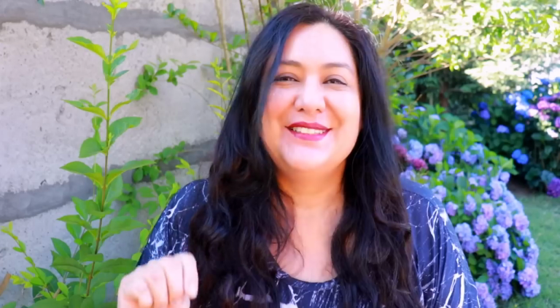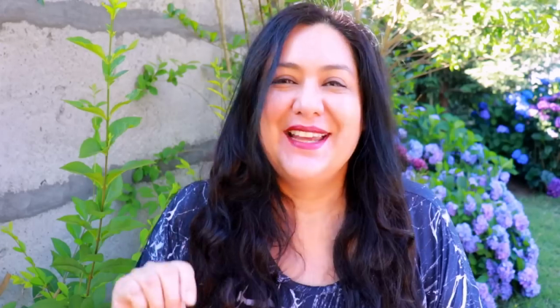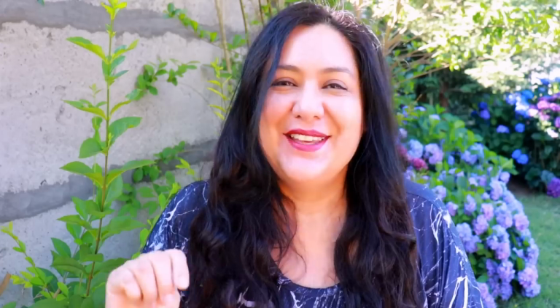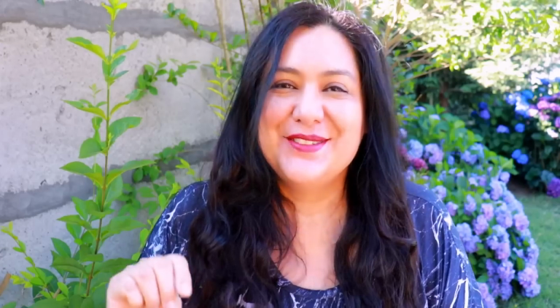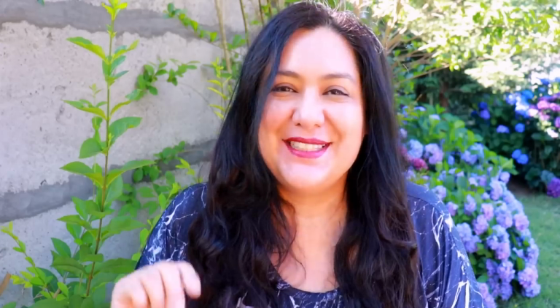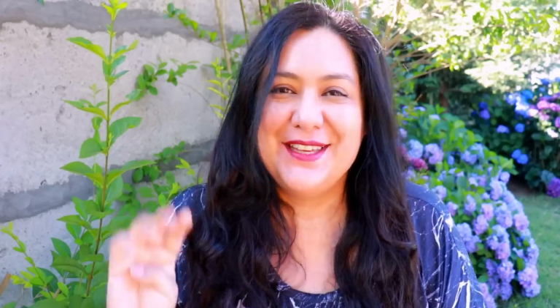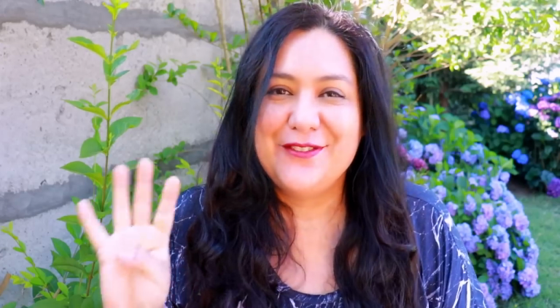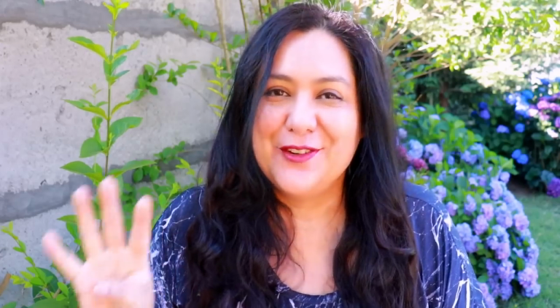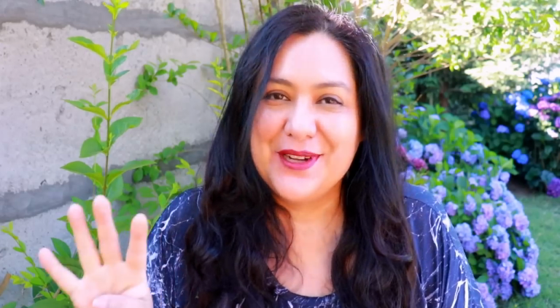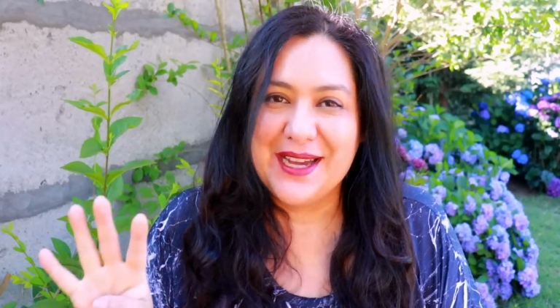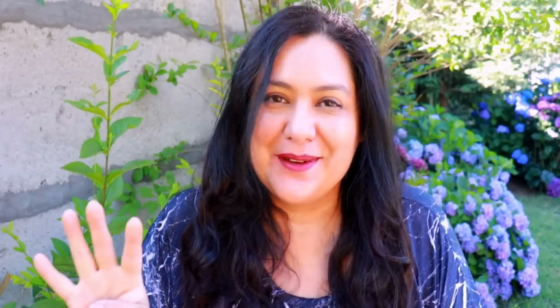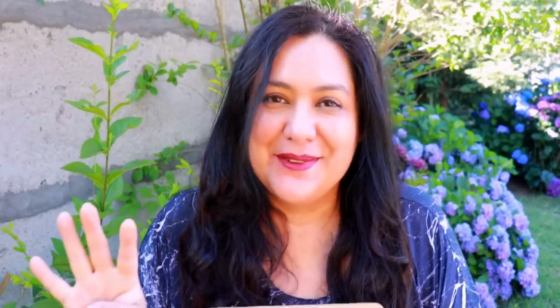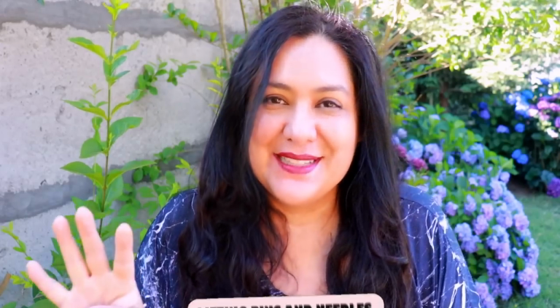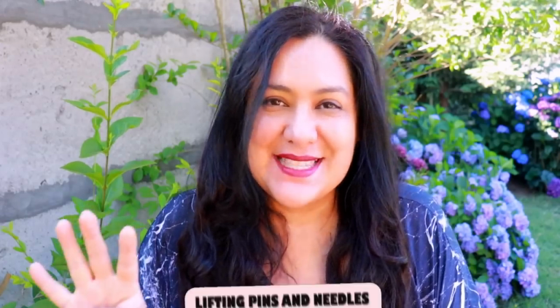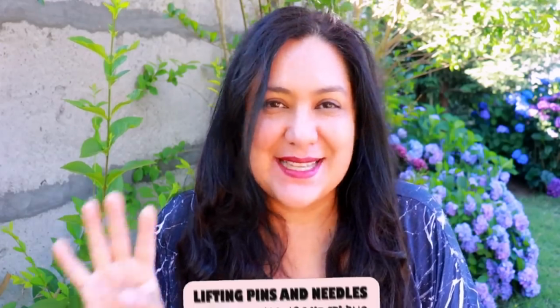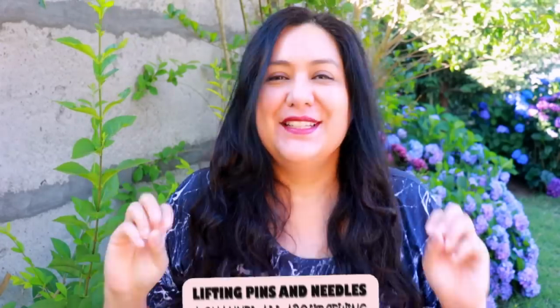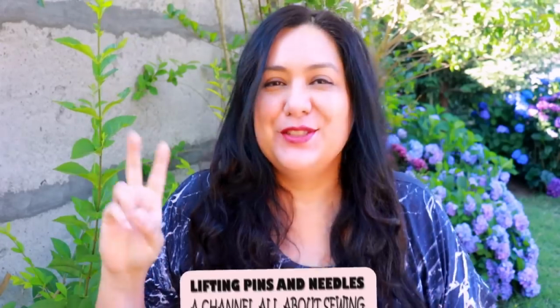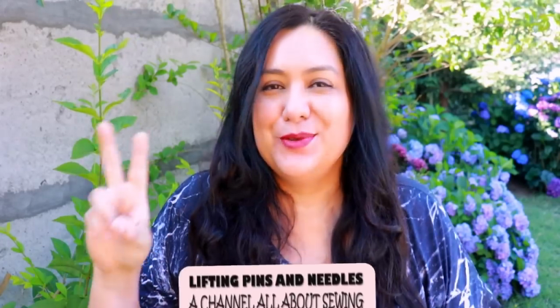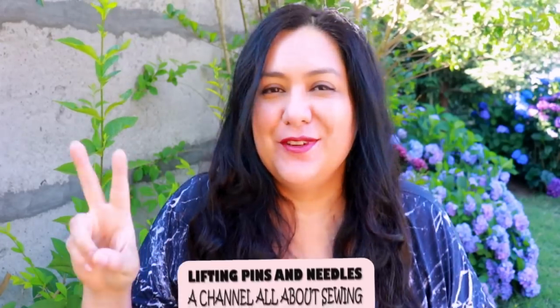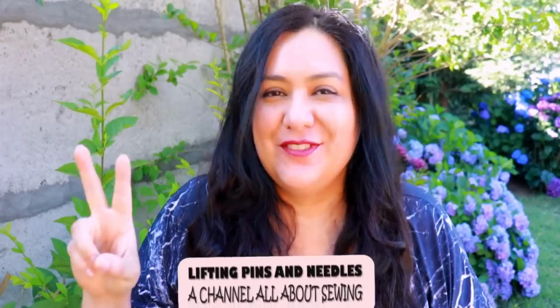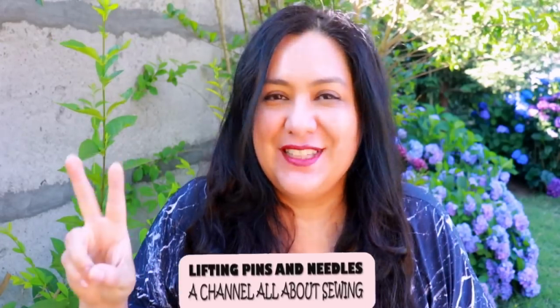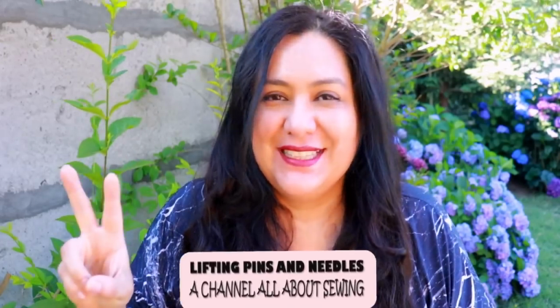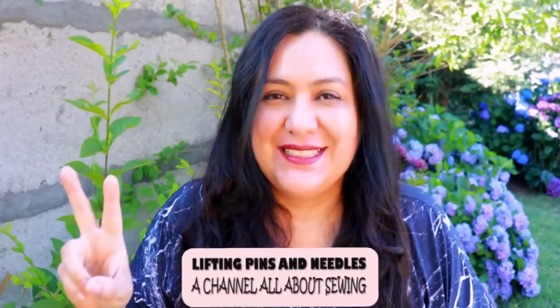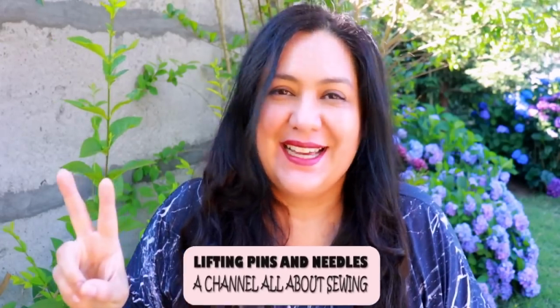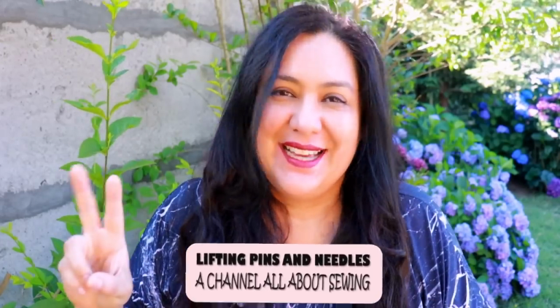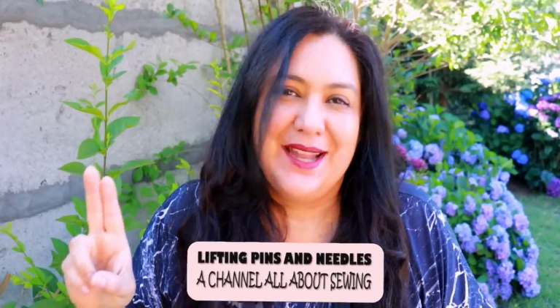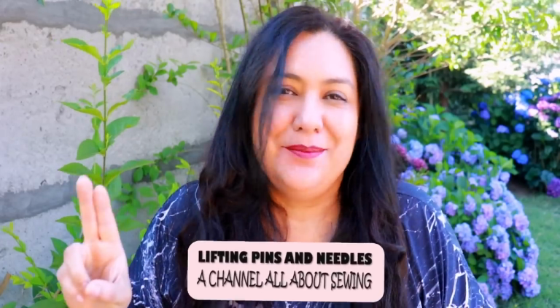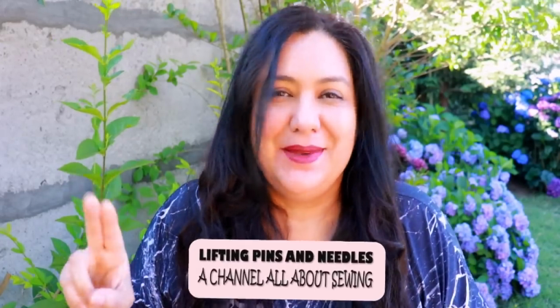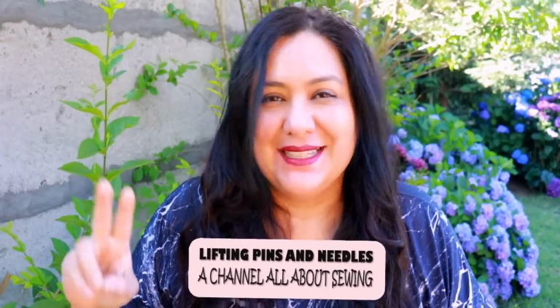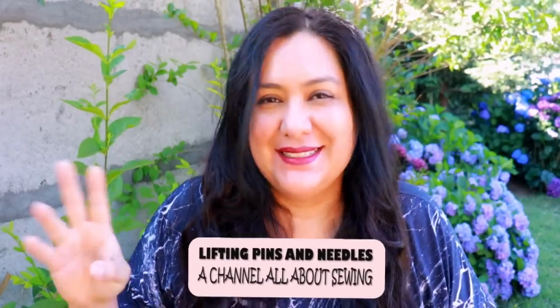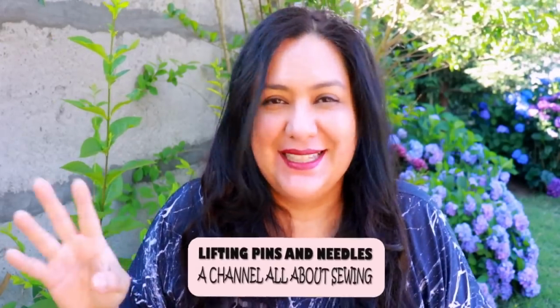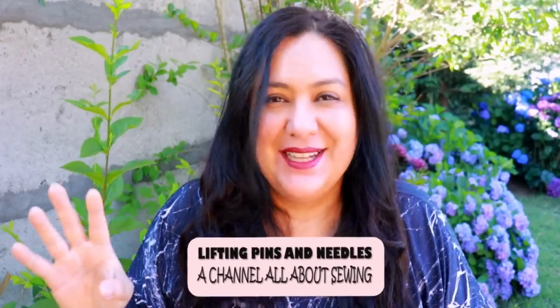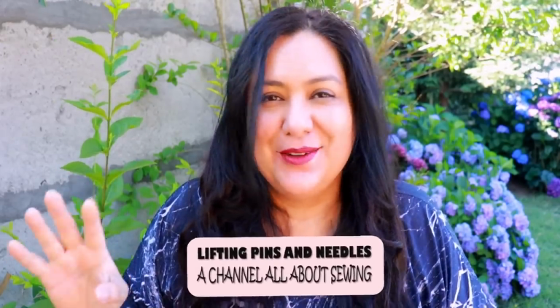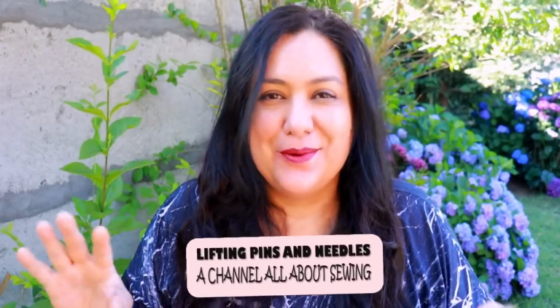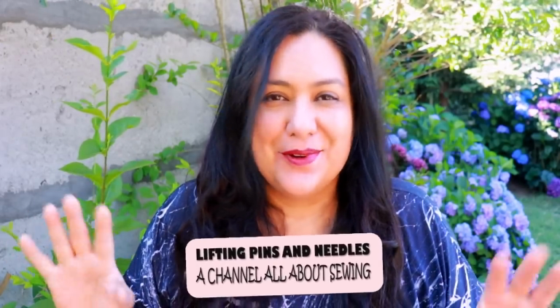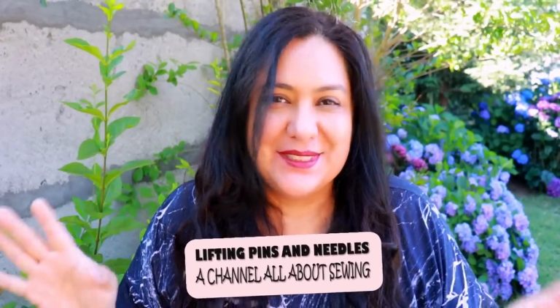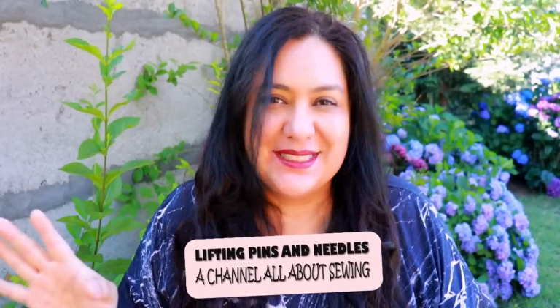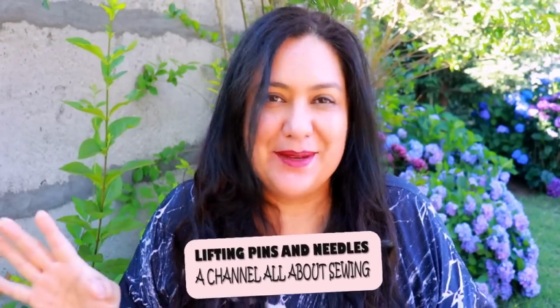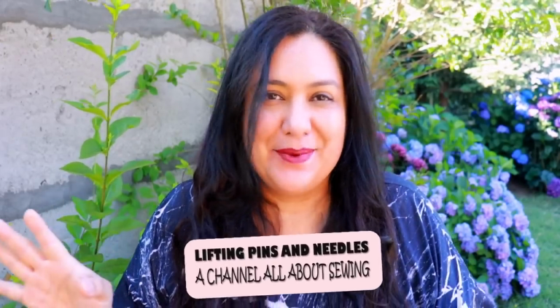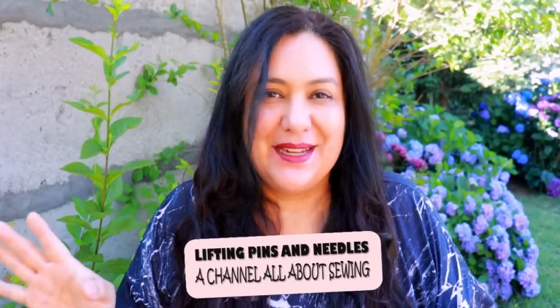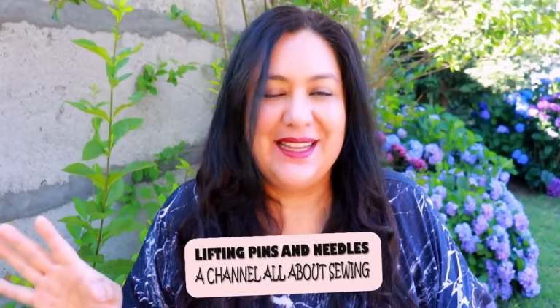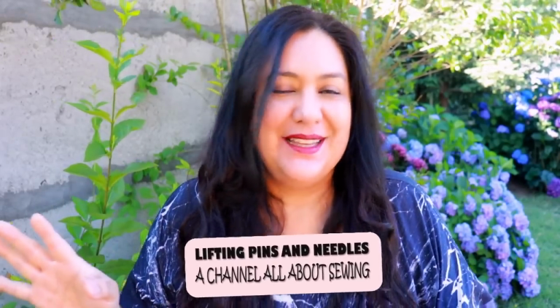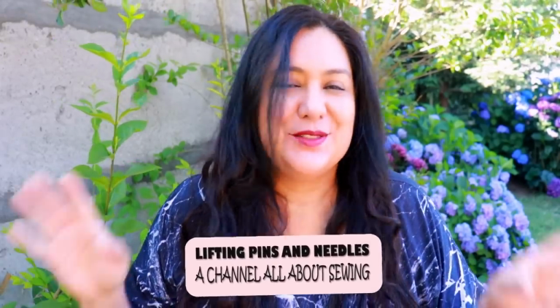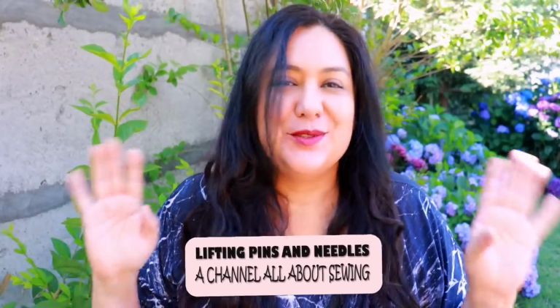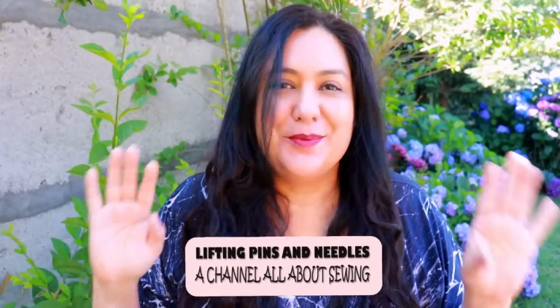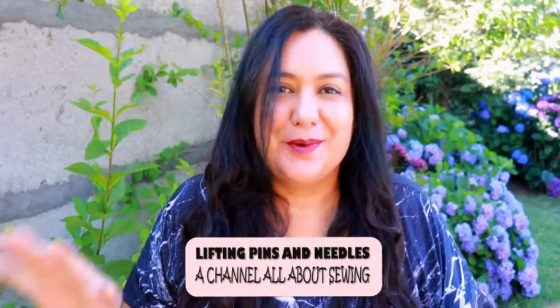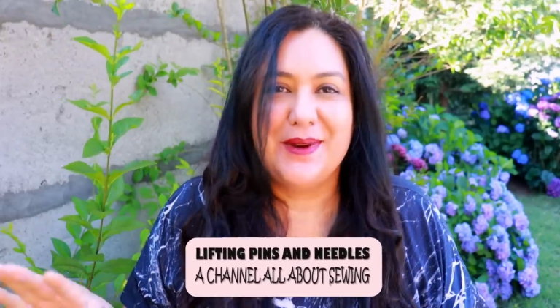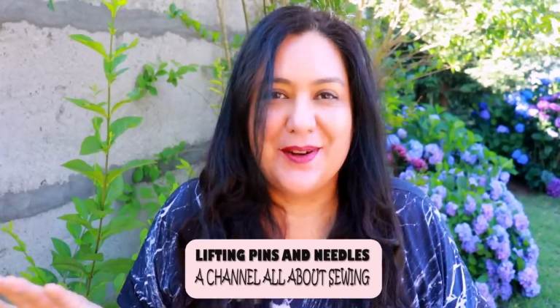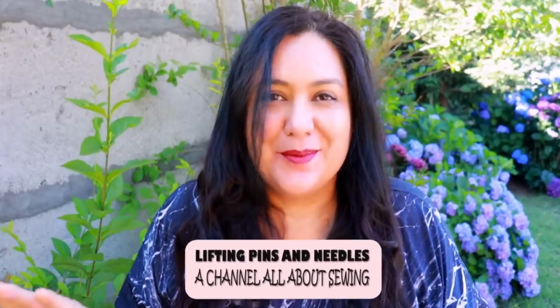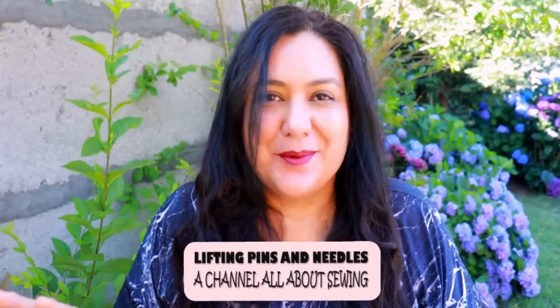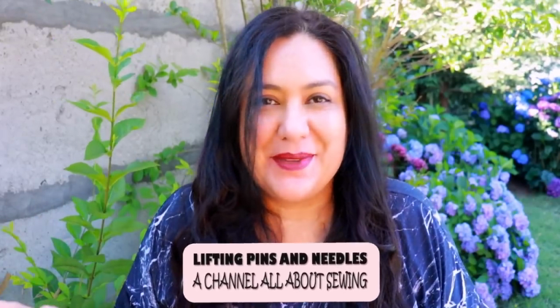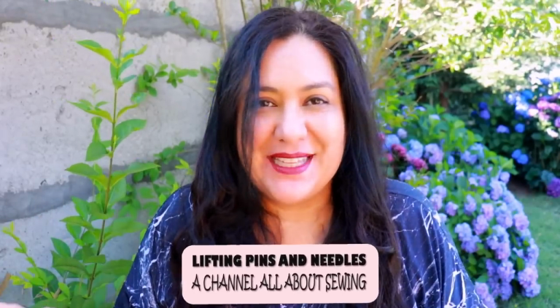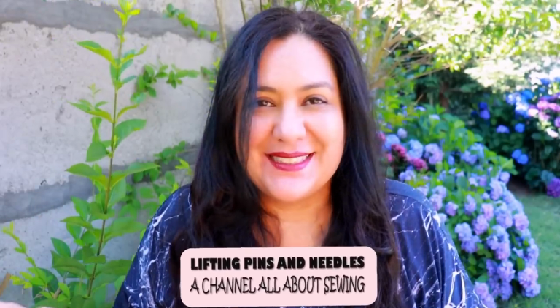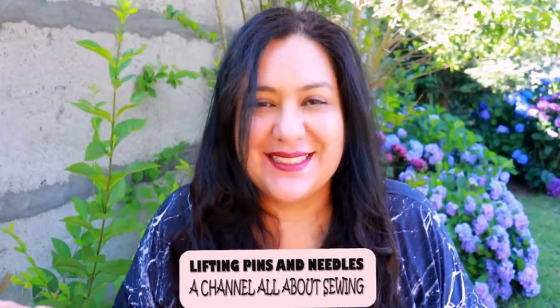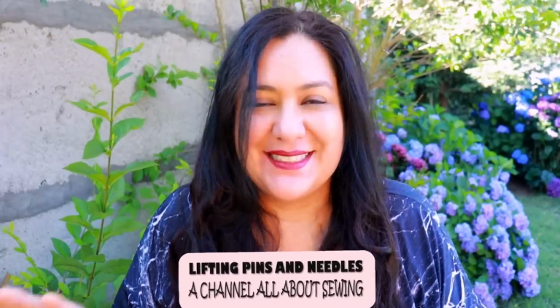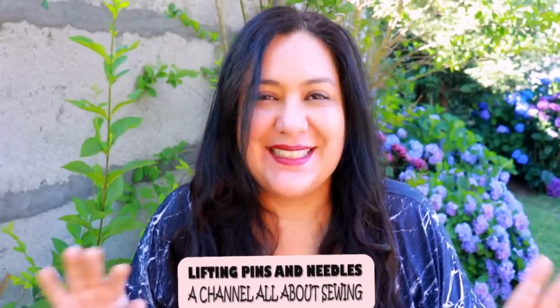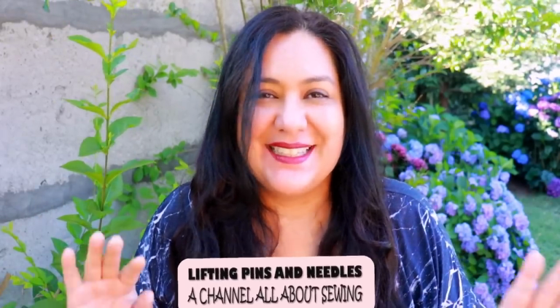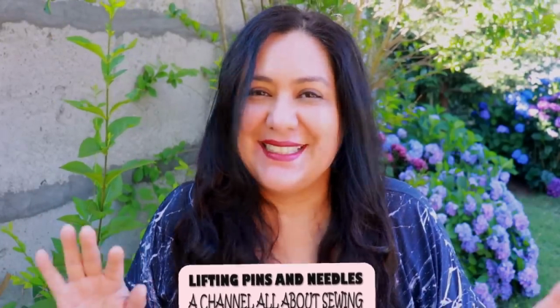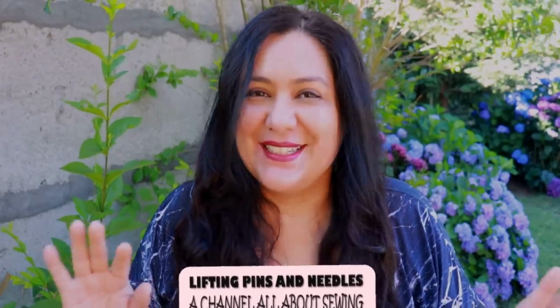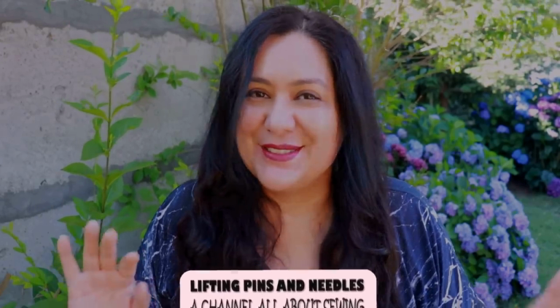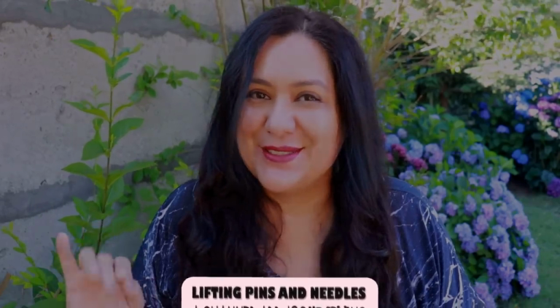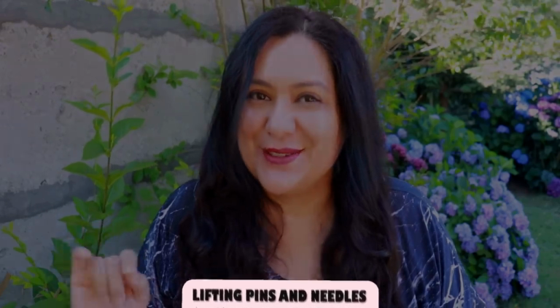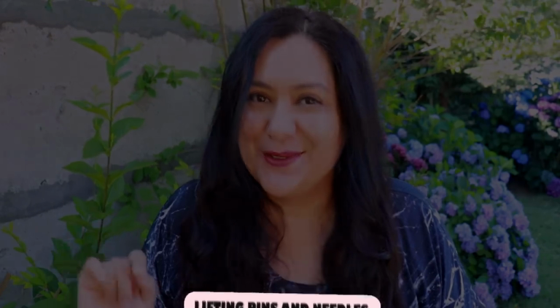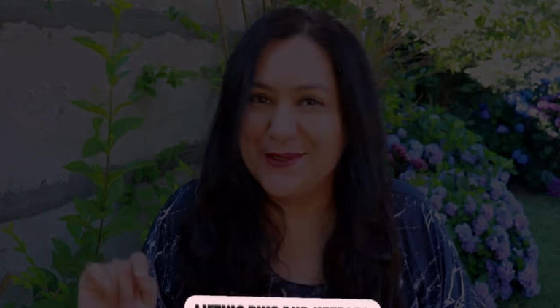Today you'll see four garments. There's two of these that can be a set or worn separately. Super wearable pieces, easy to sew.